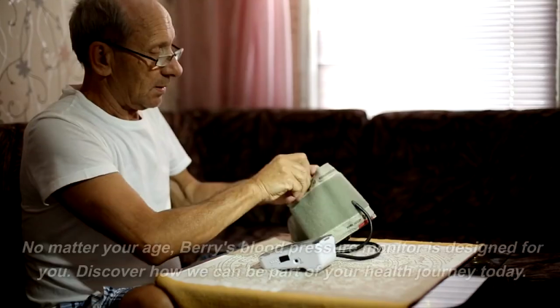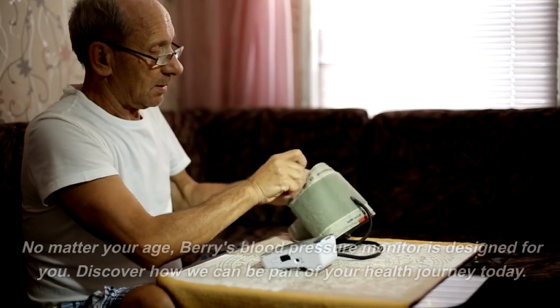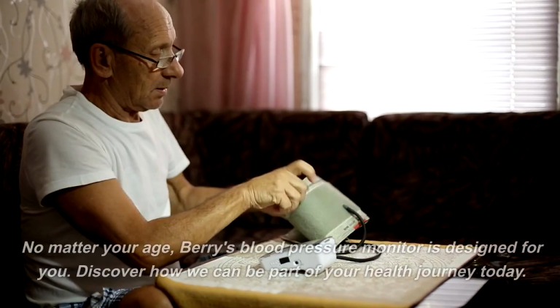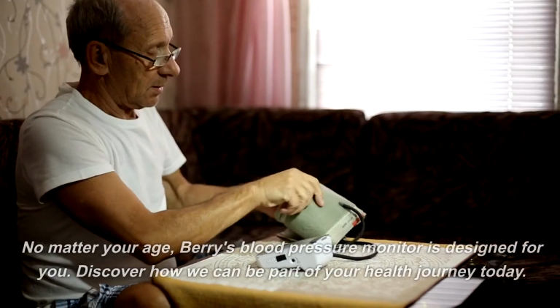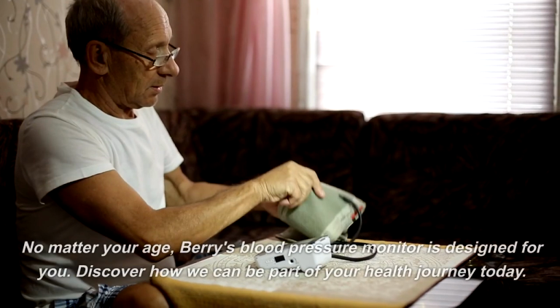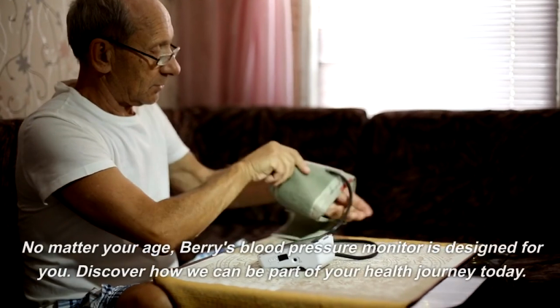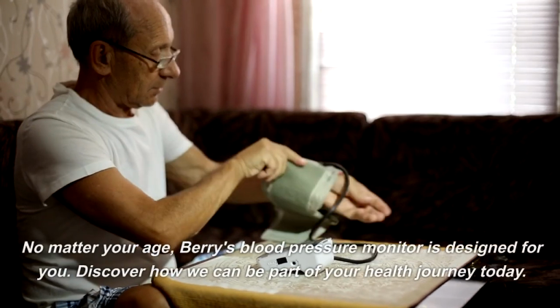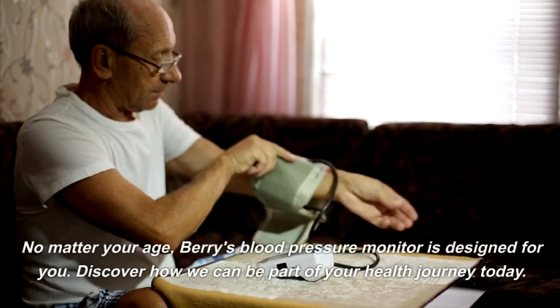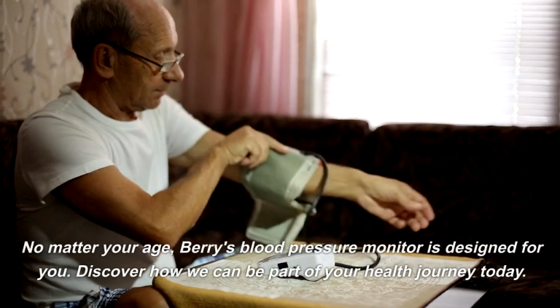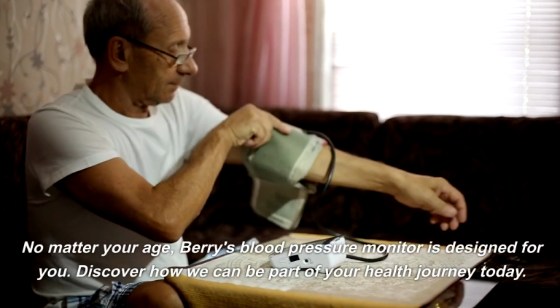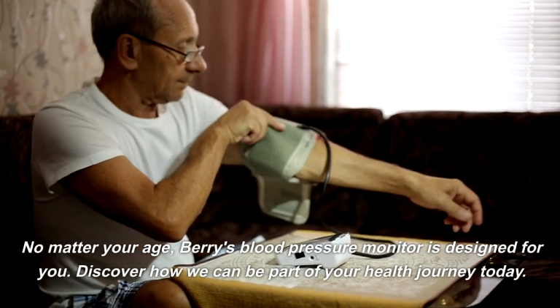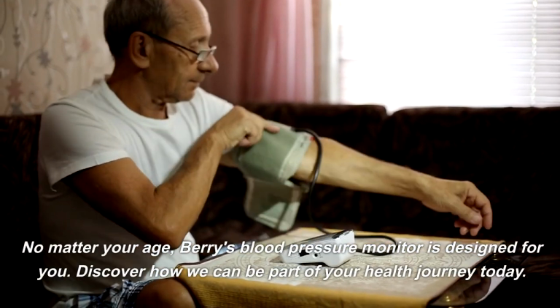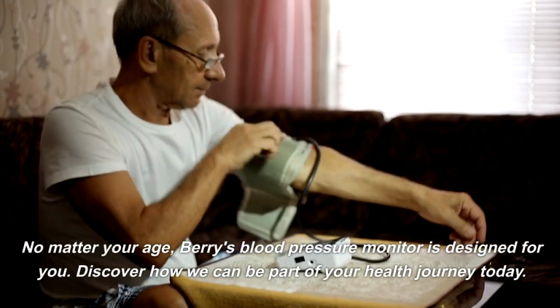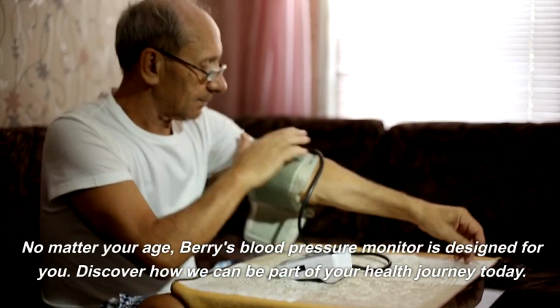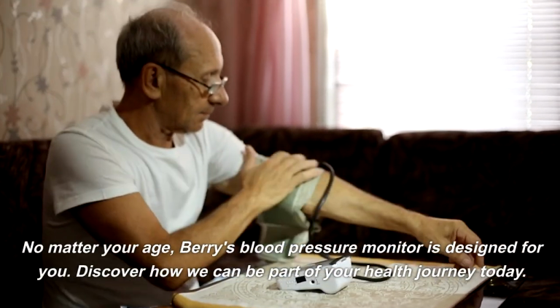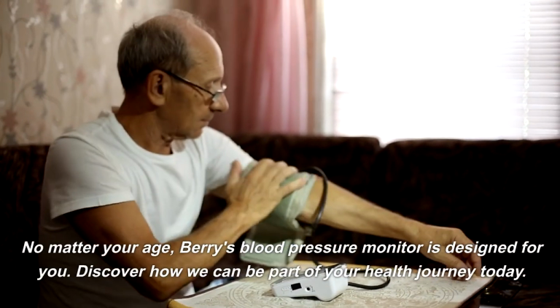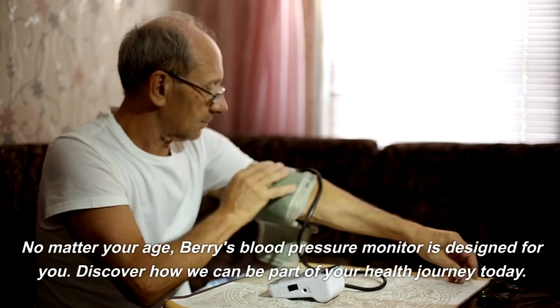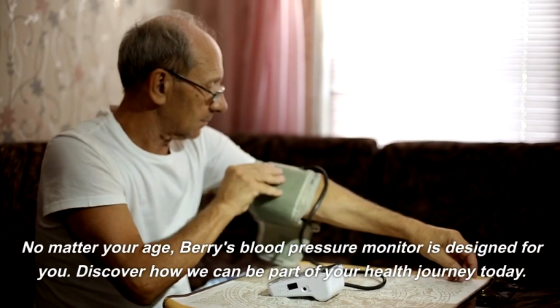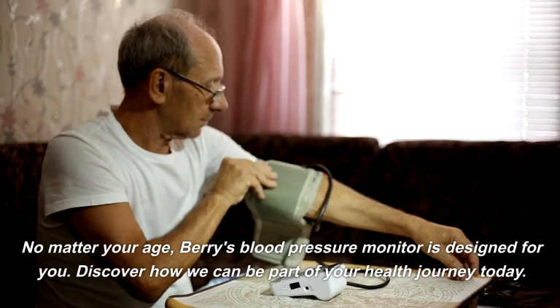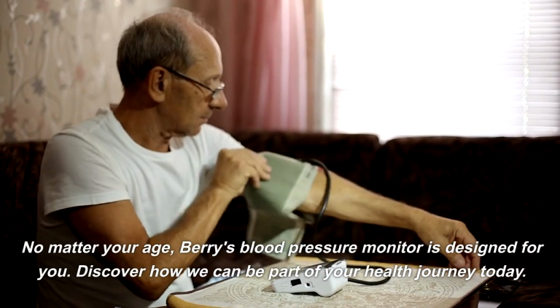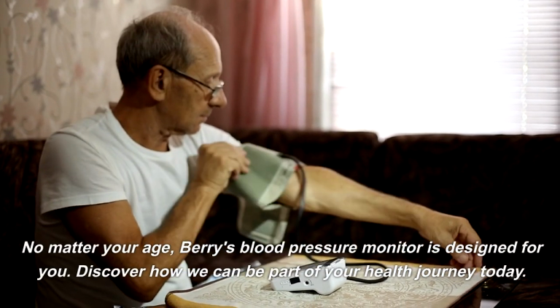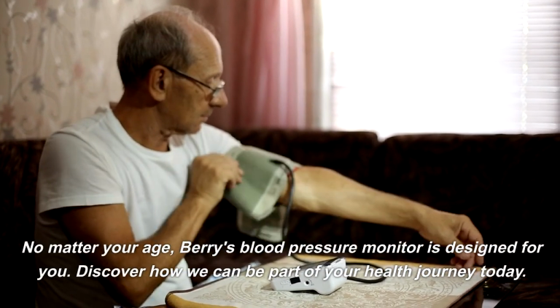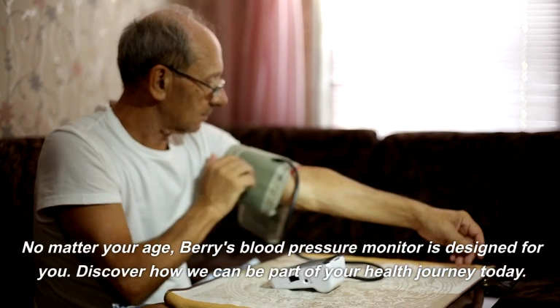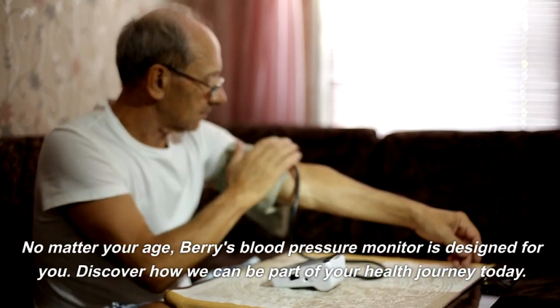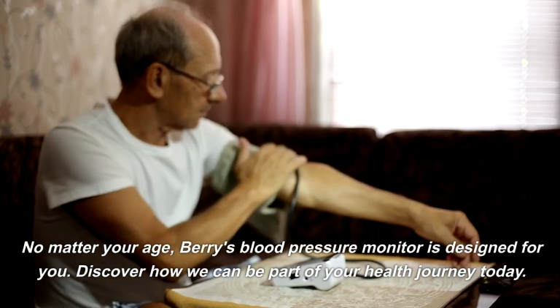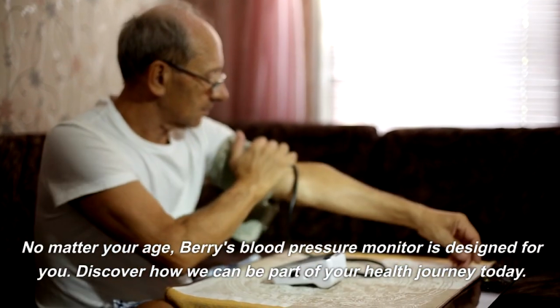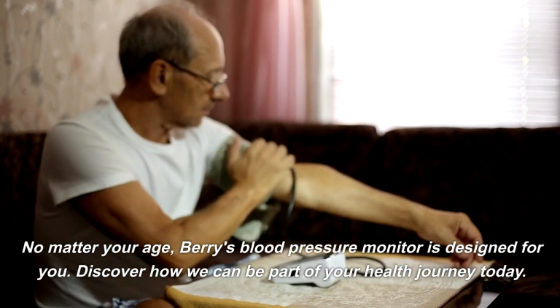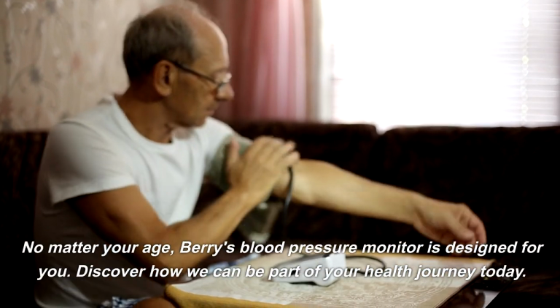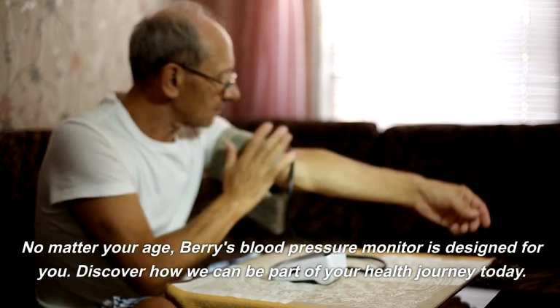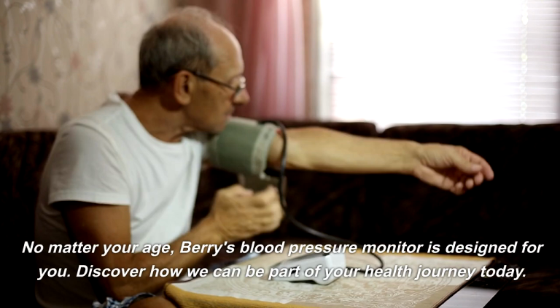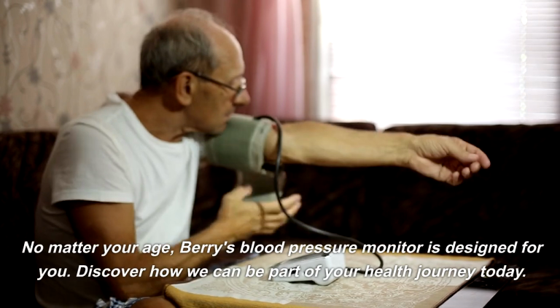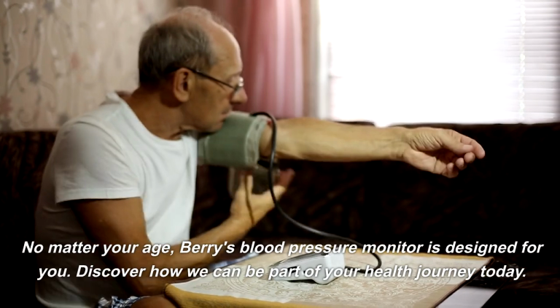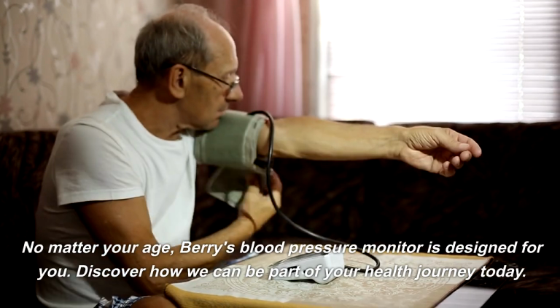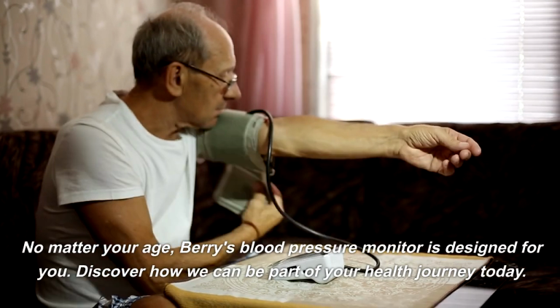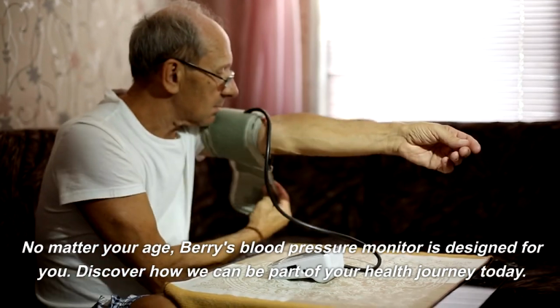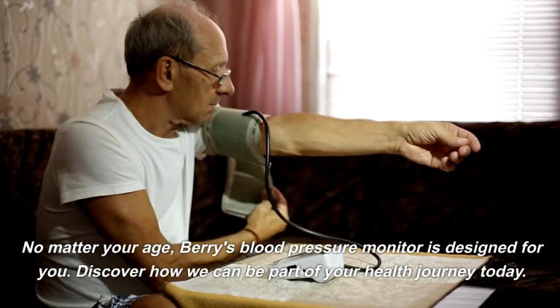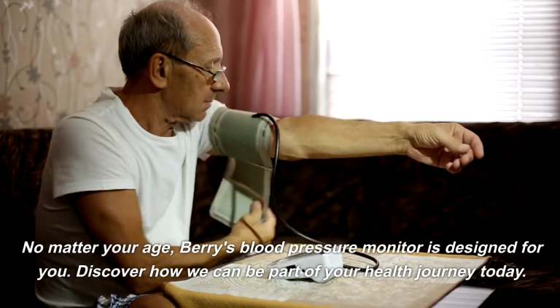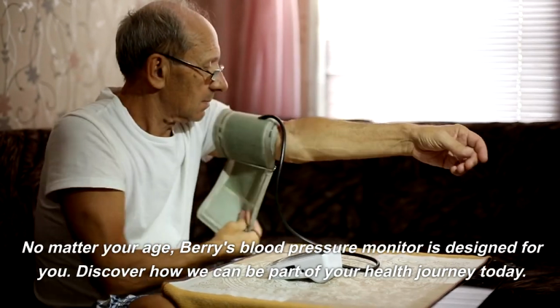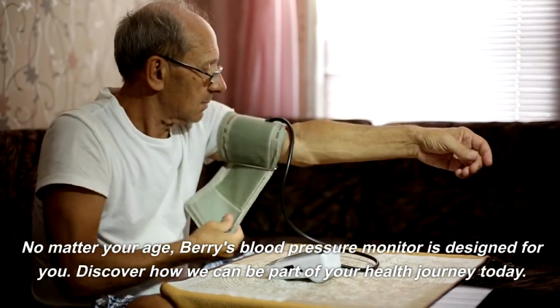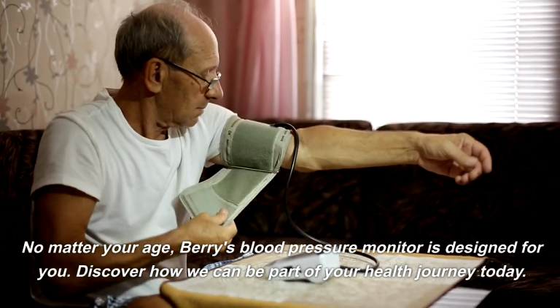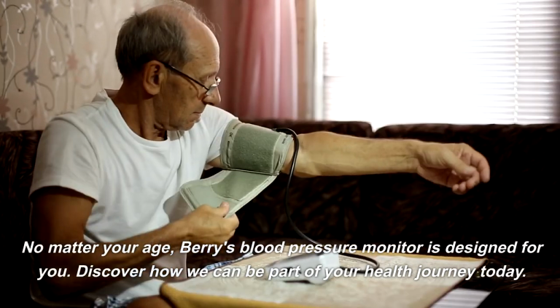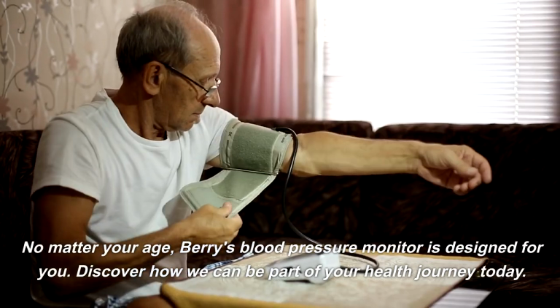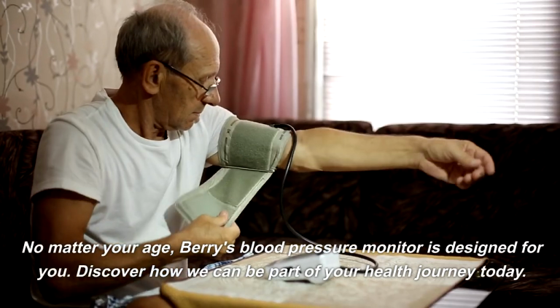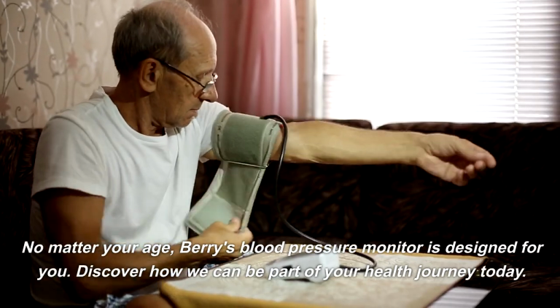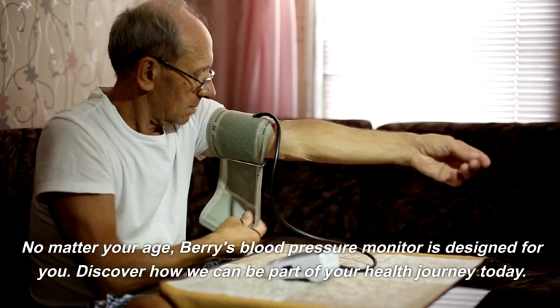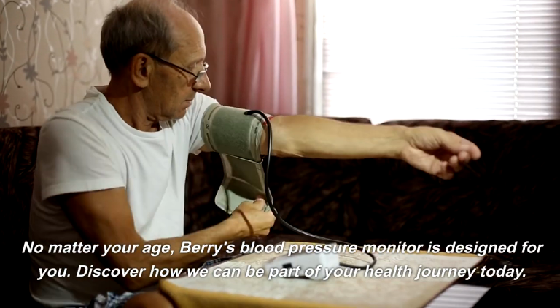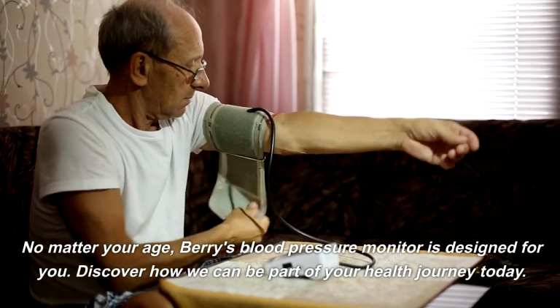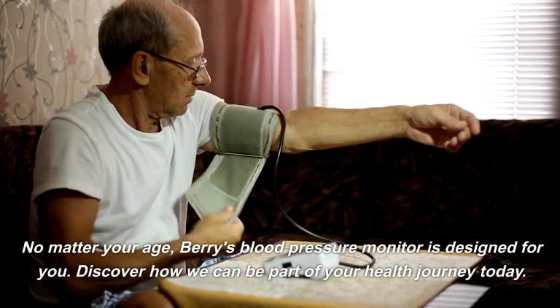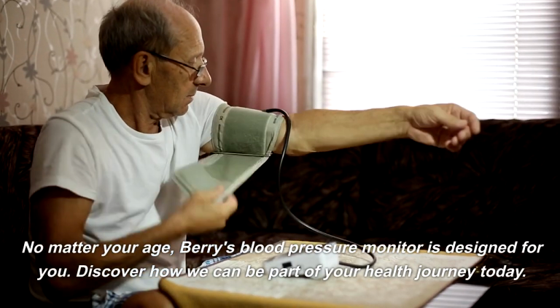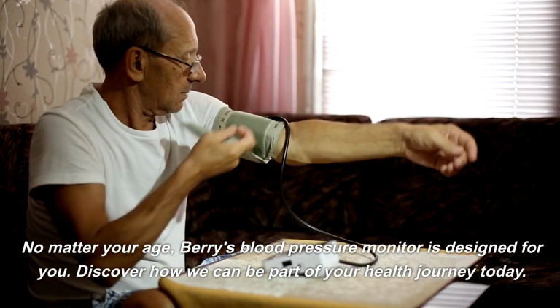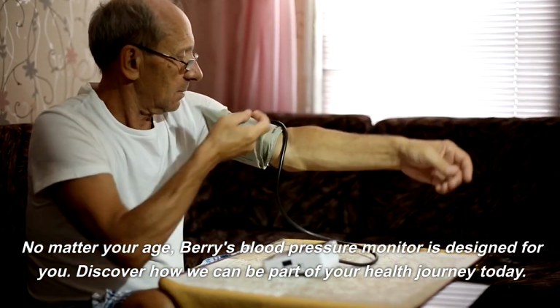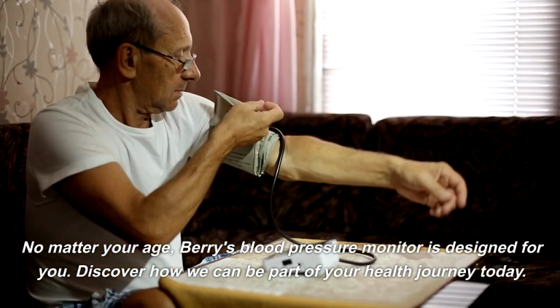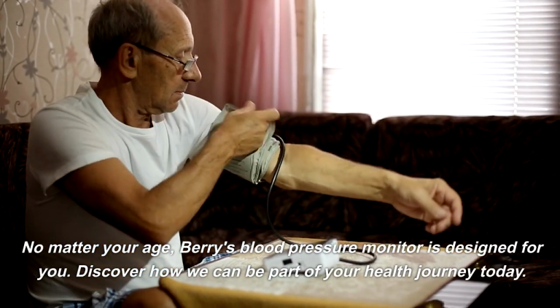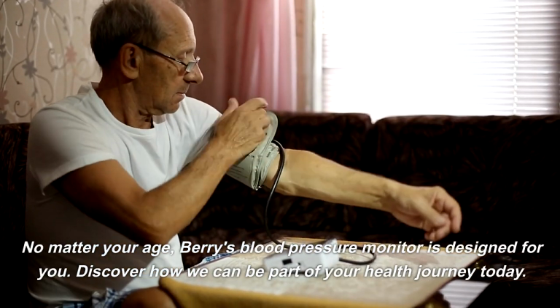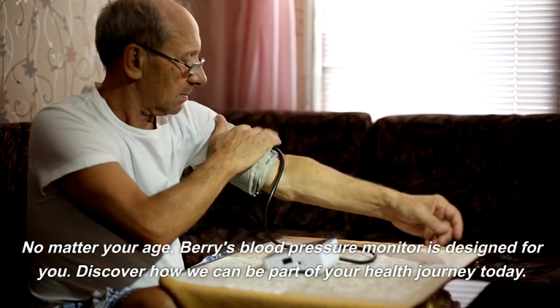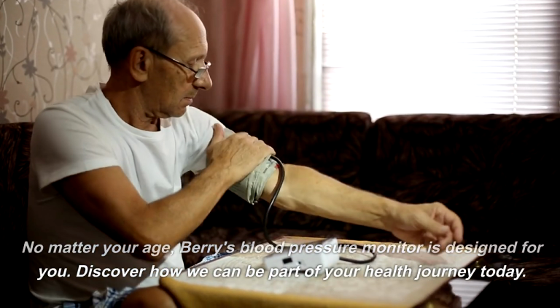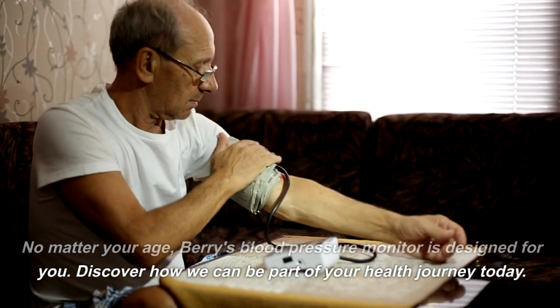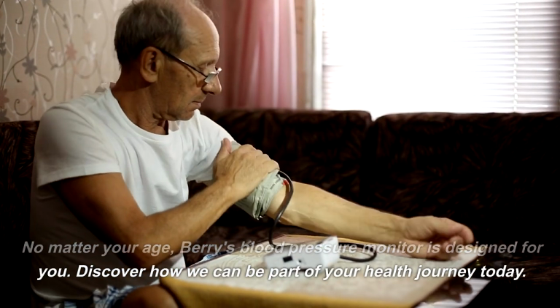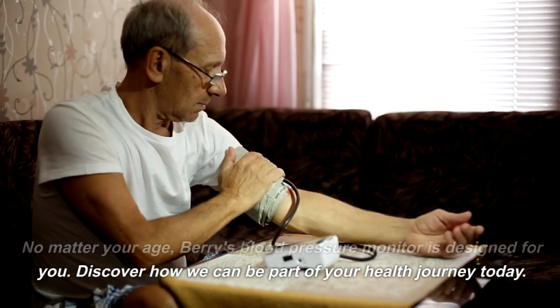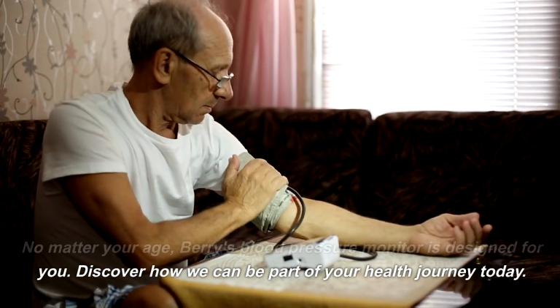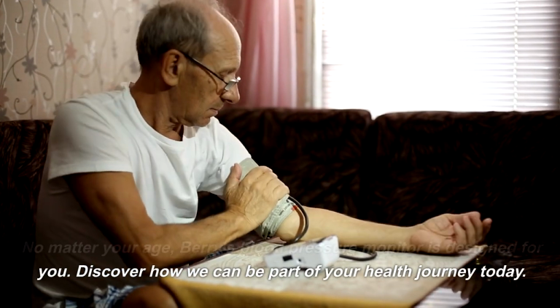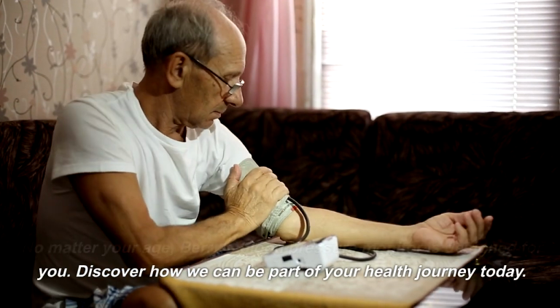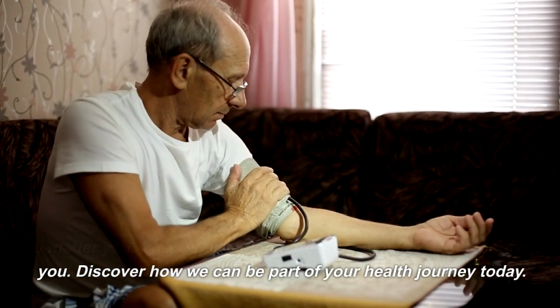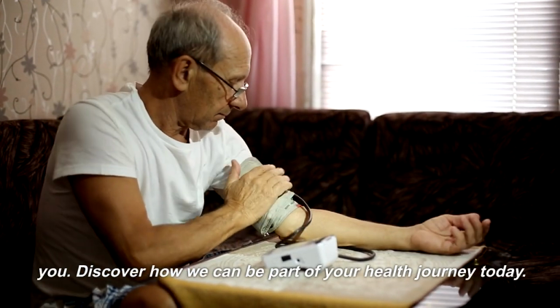No matter your age, Berry's blood pressure monitor is designed for you. Discover how we can be part of your health journey today.